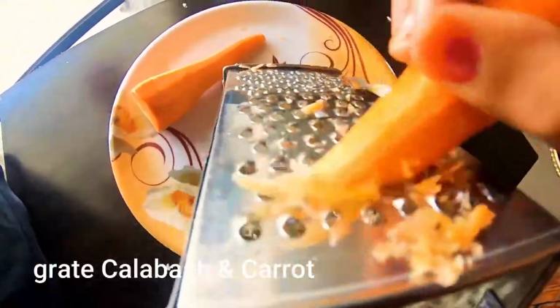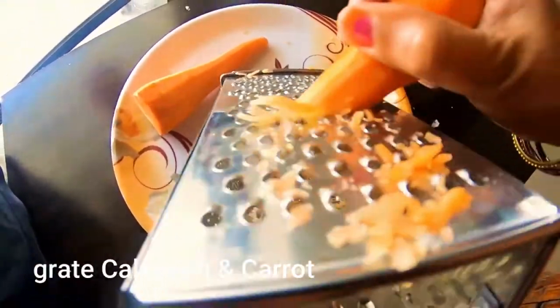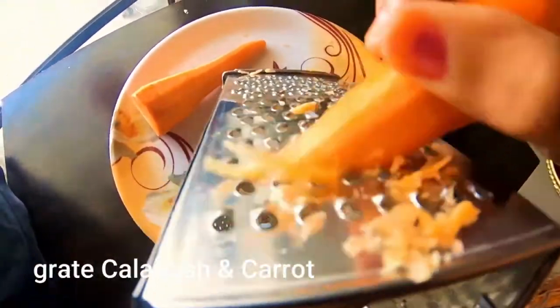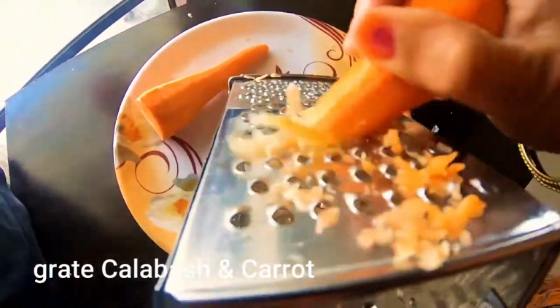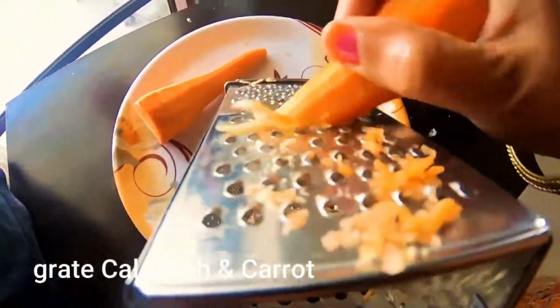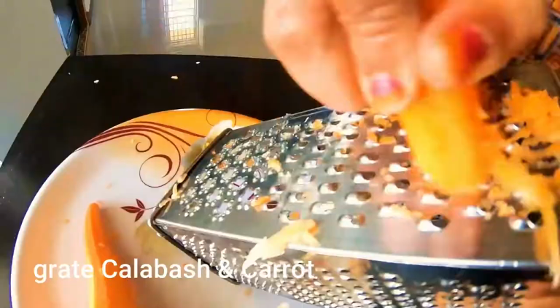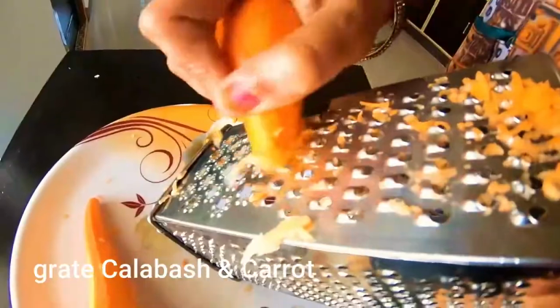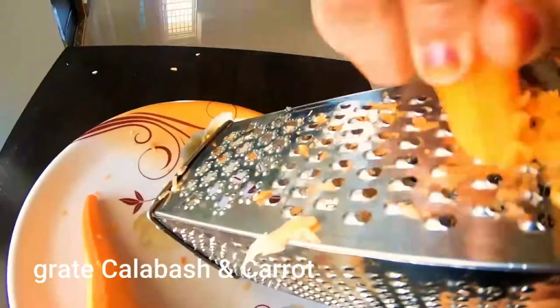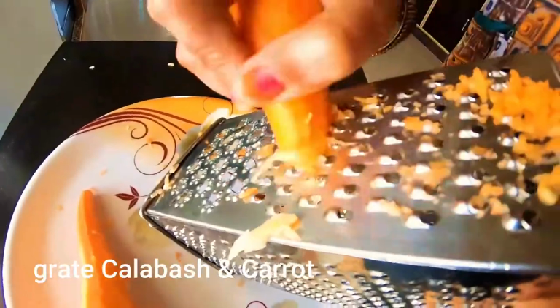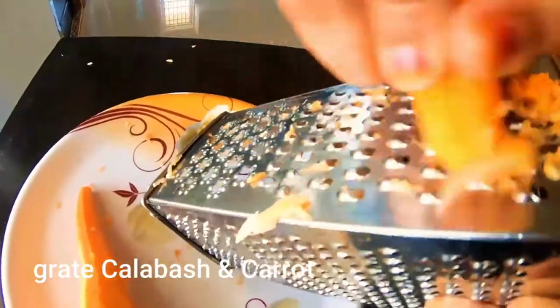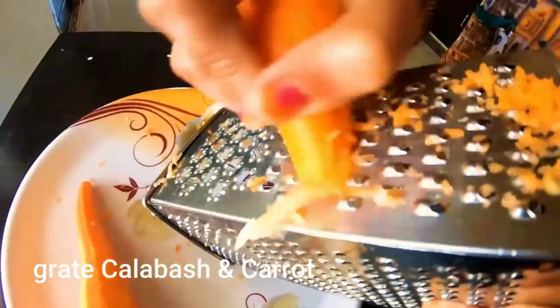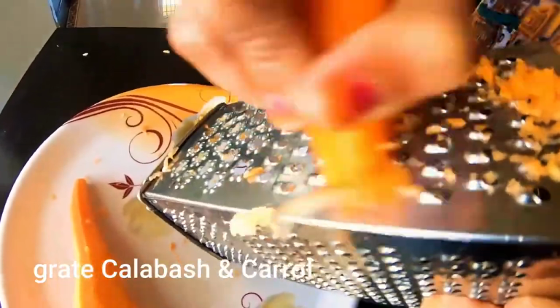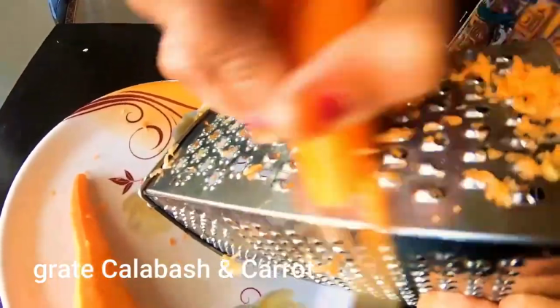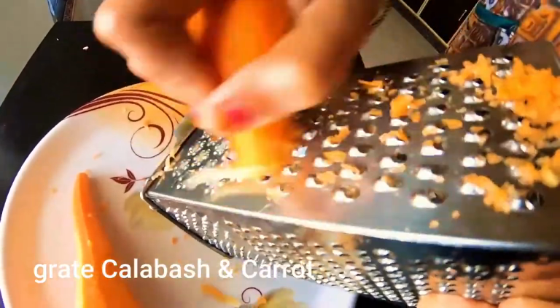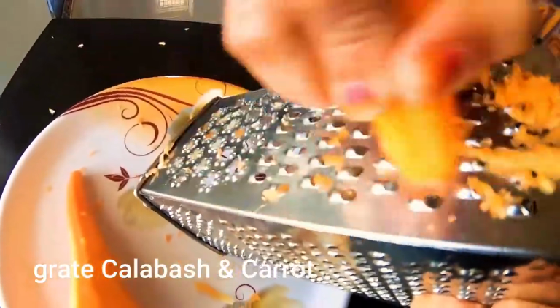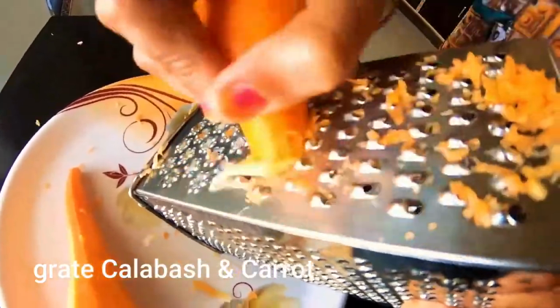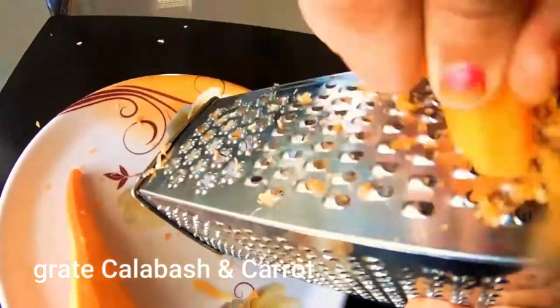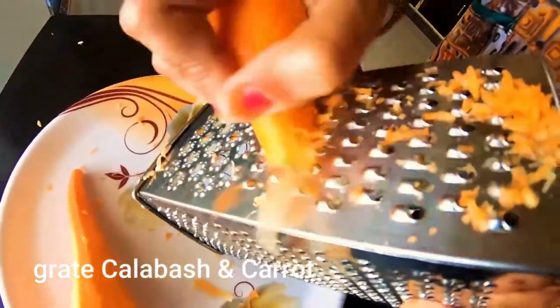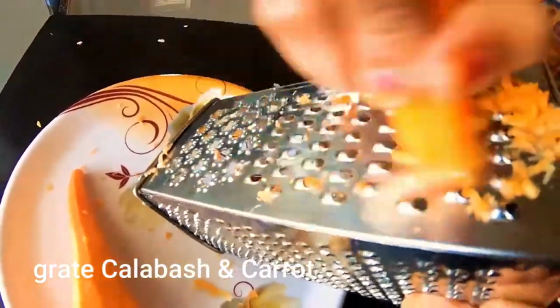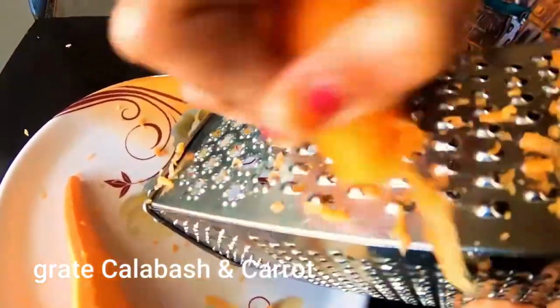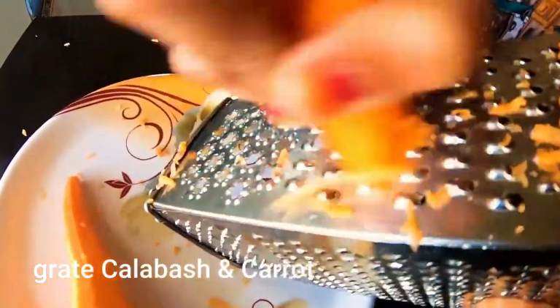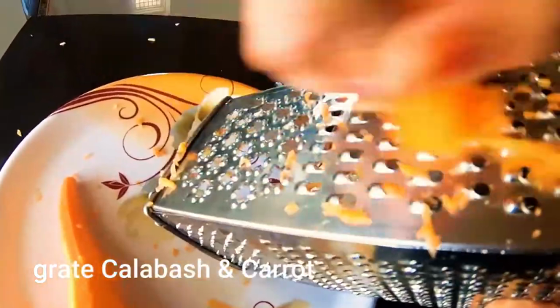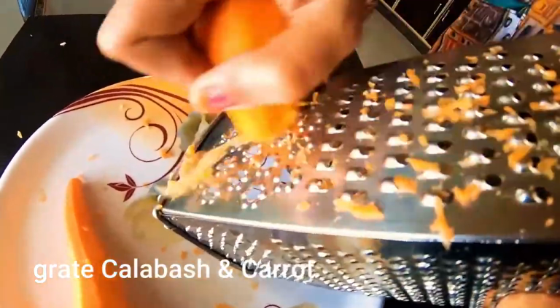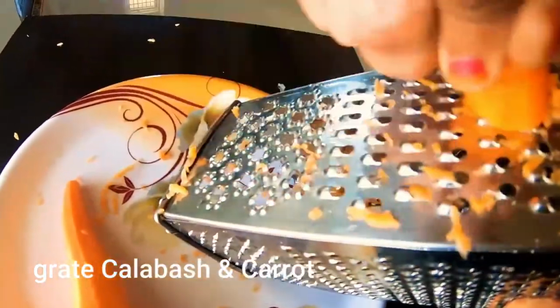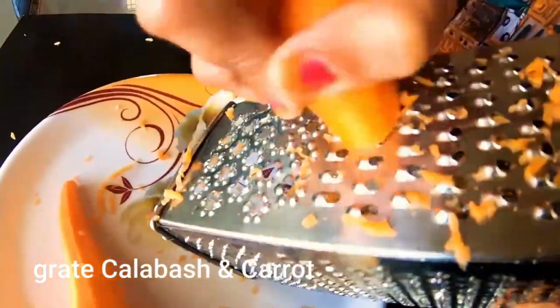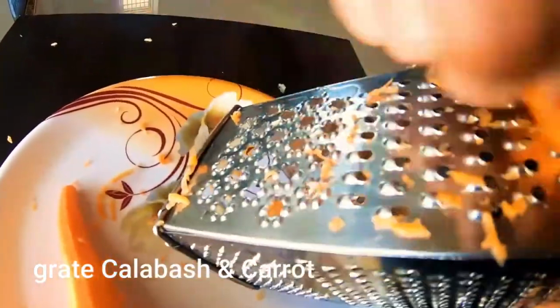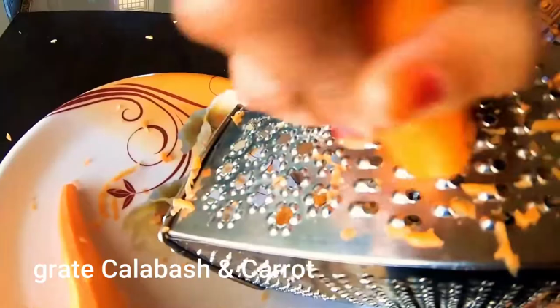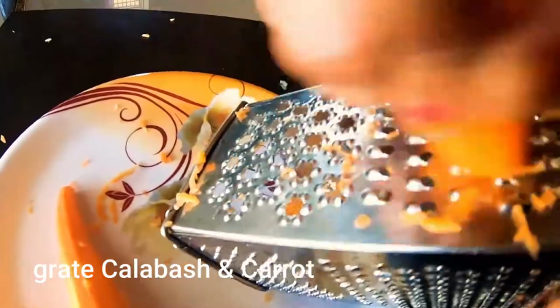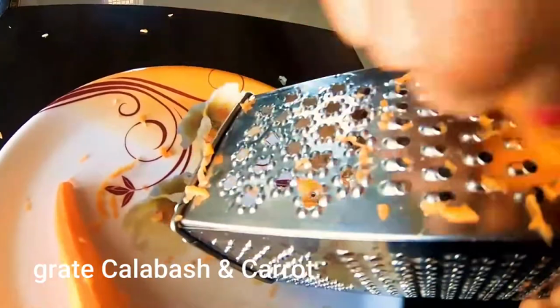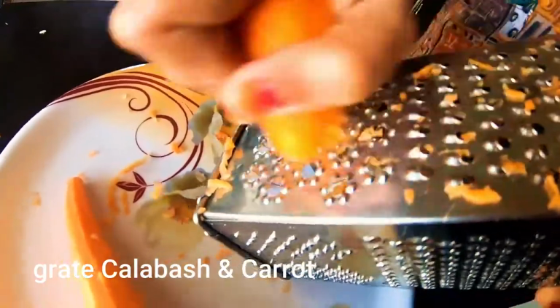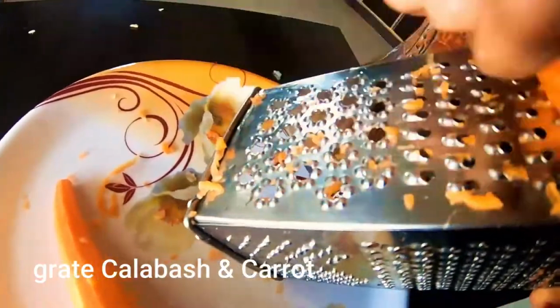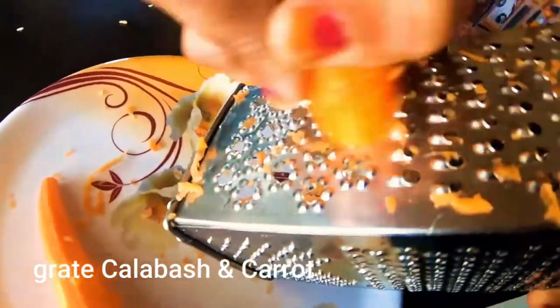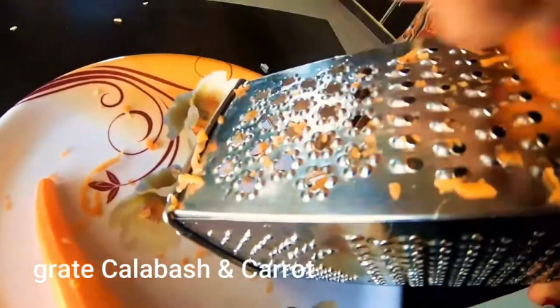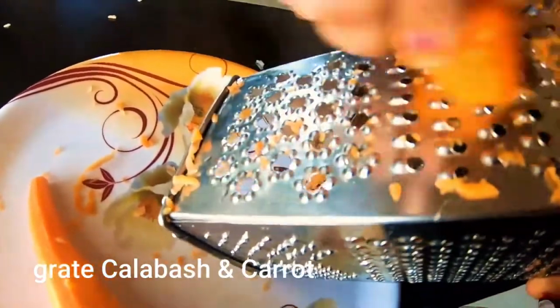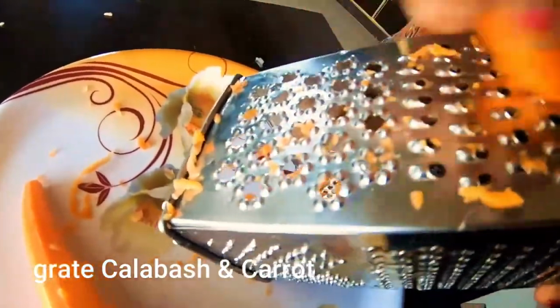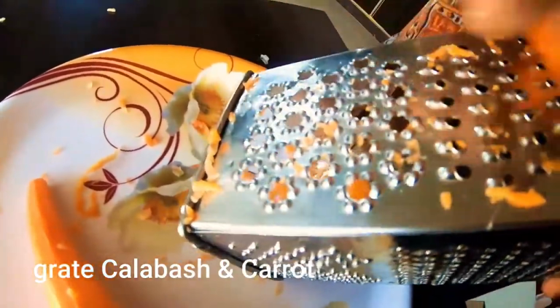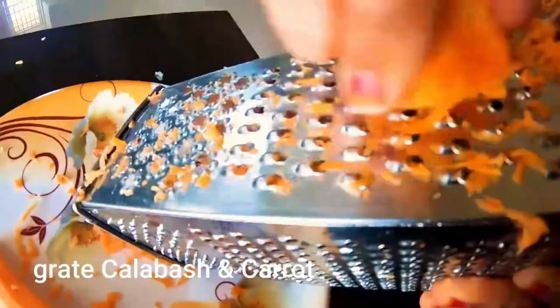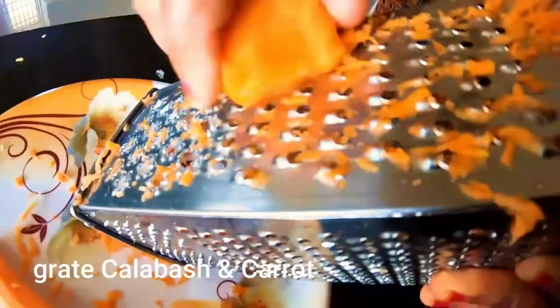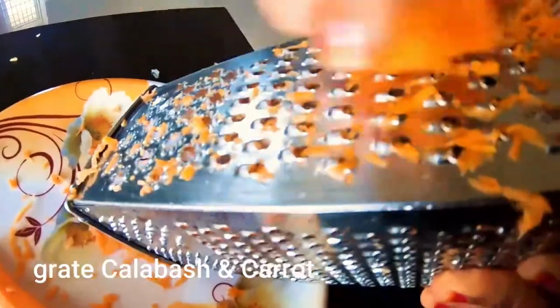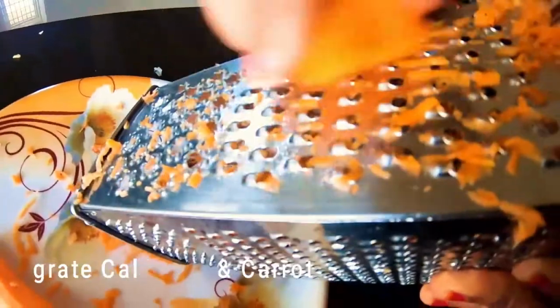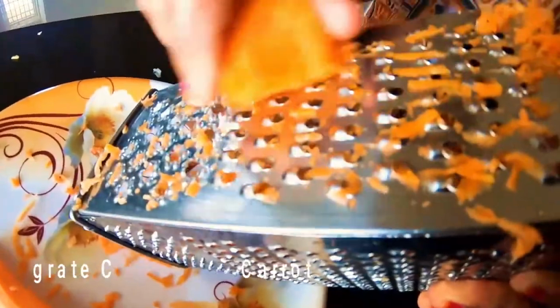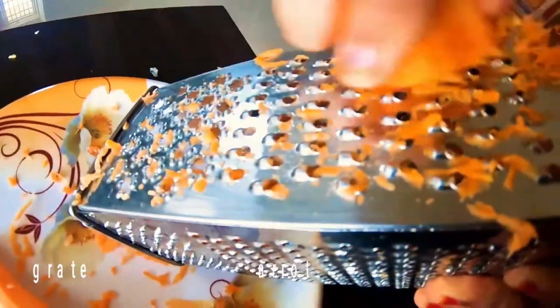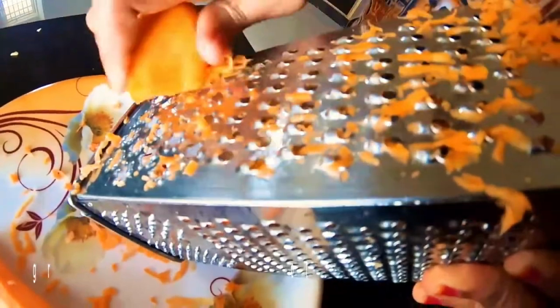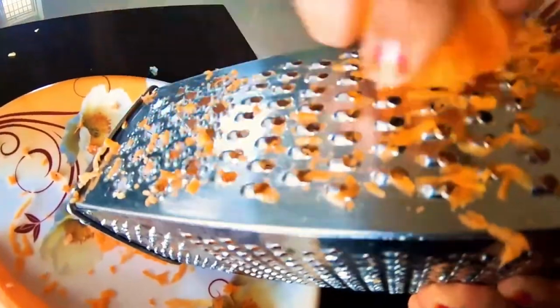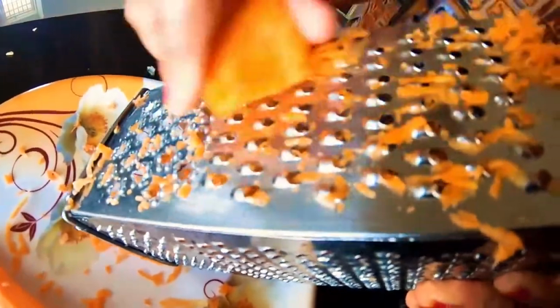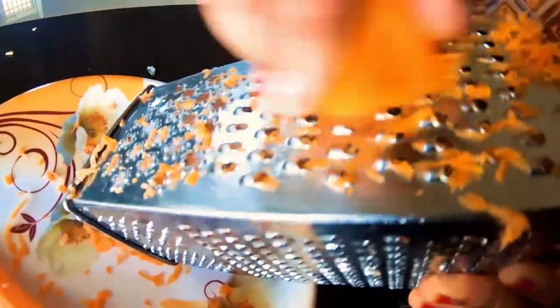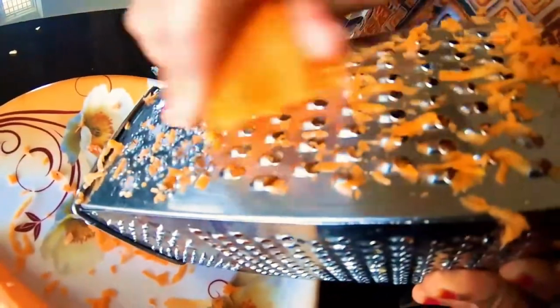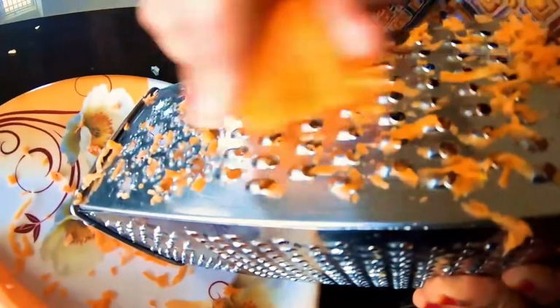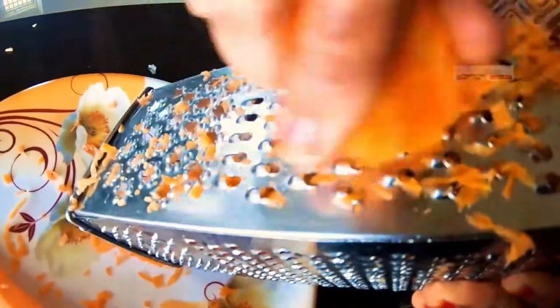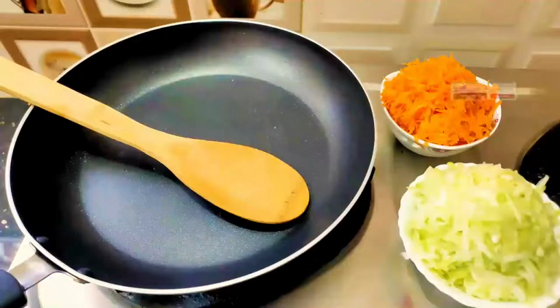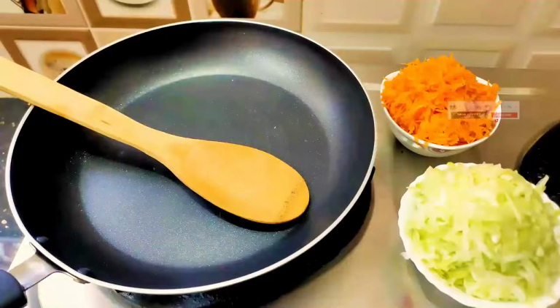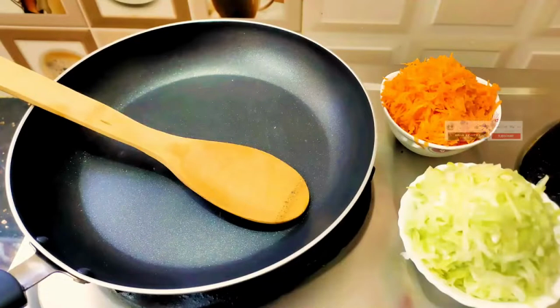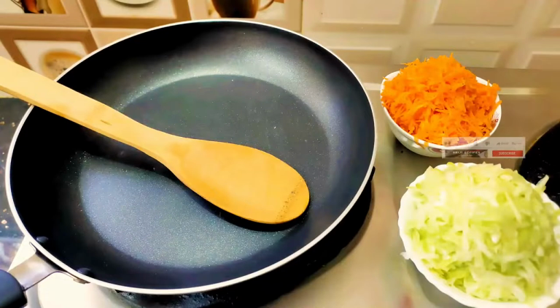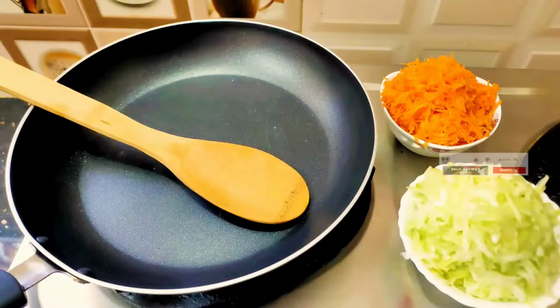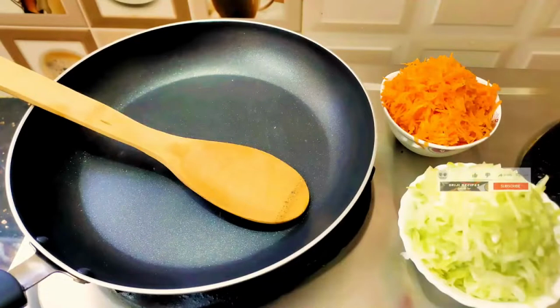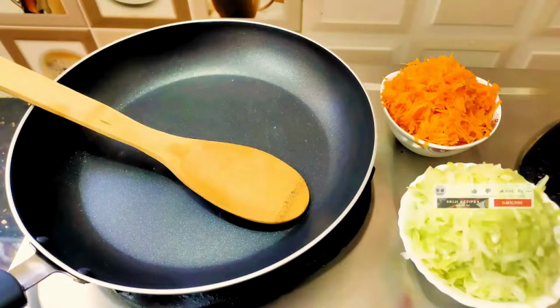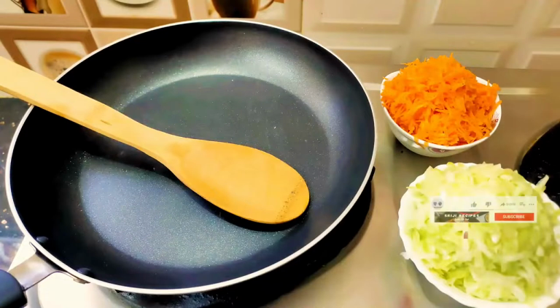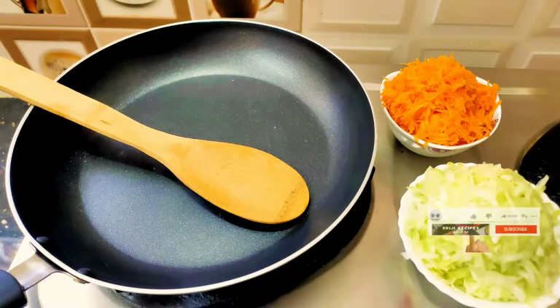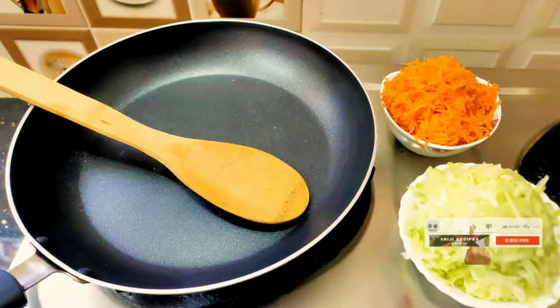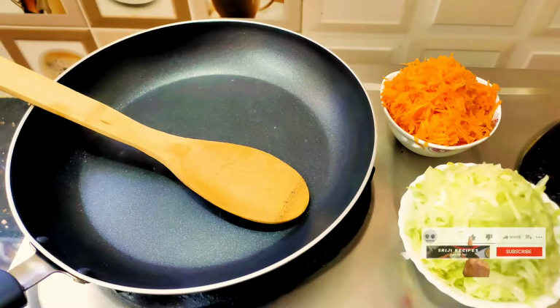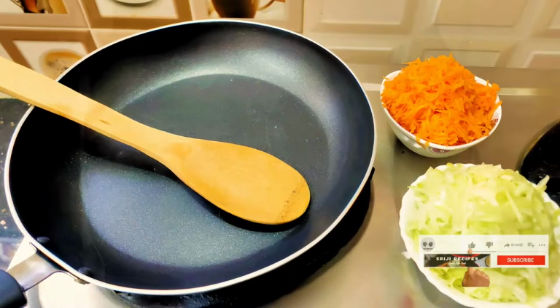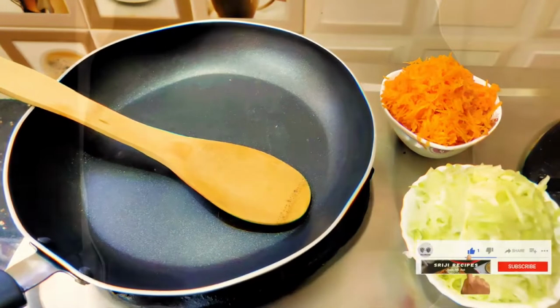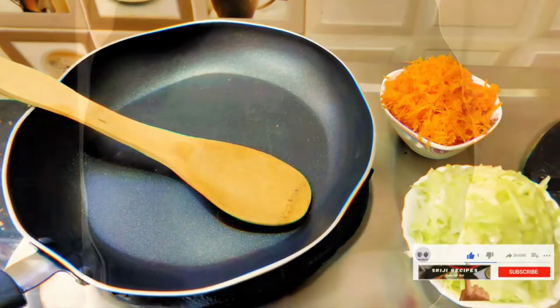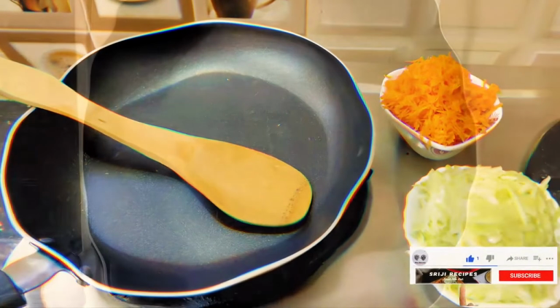Squeeze out the excess water and take about two cups of the grated mixture.